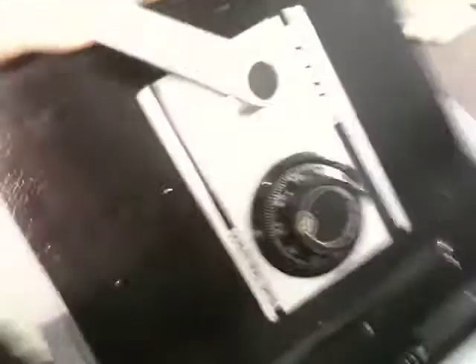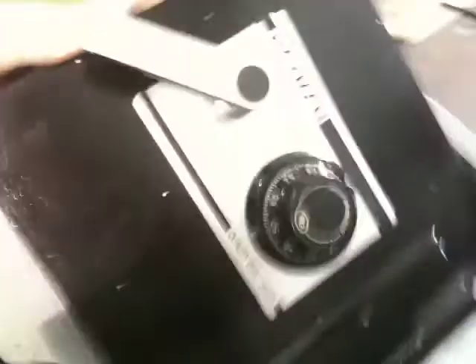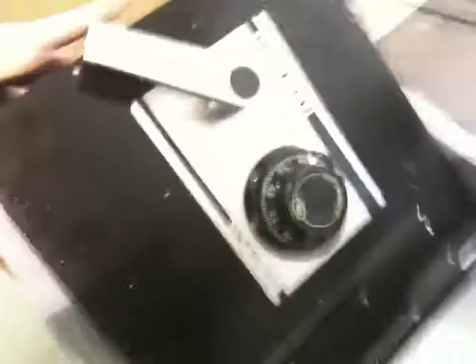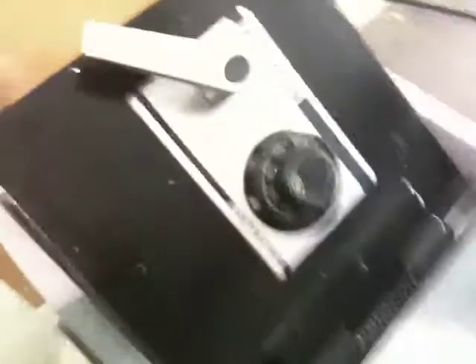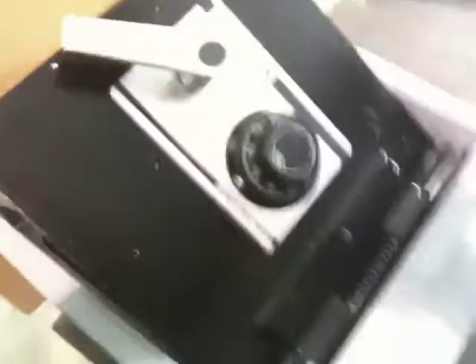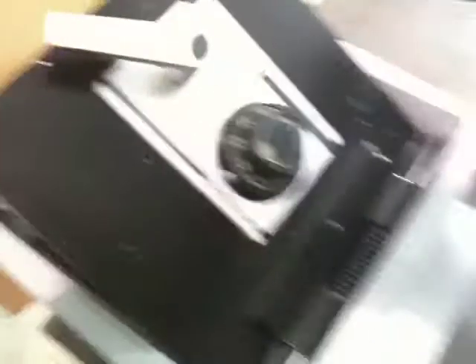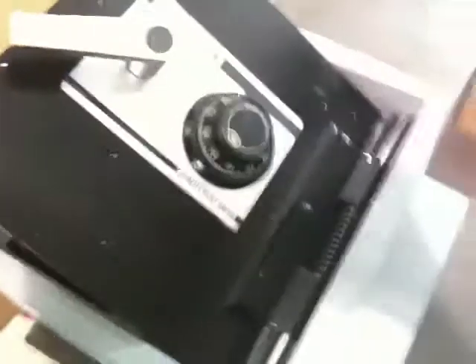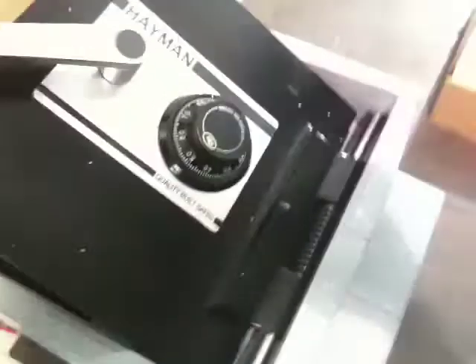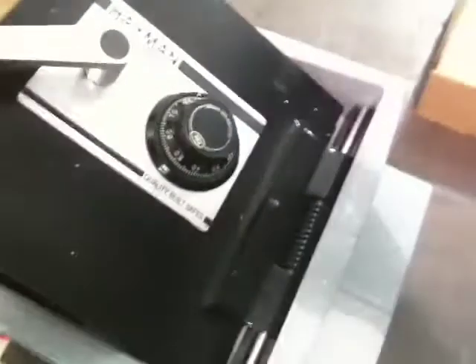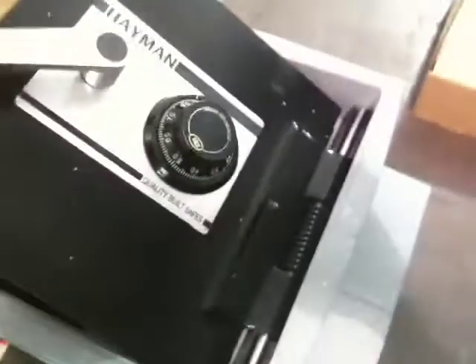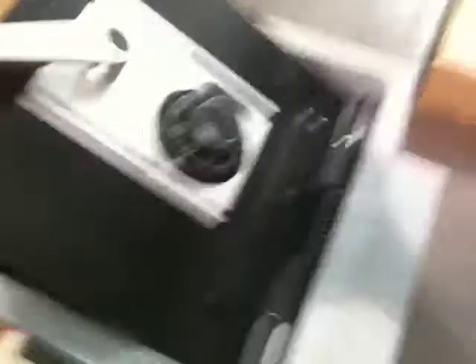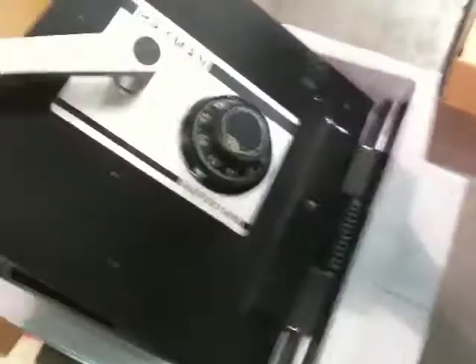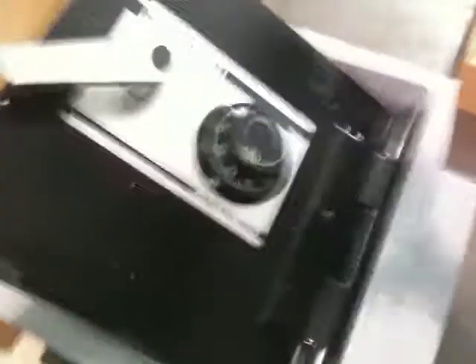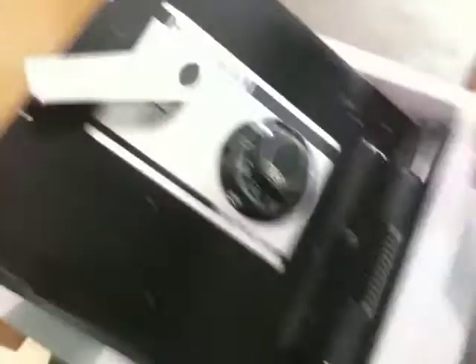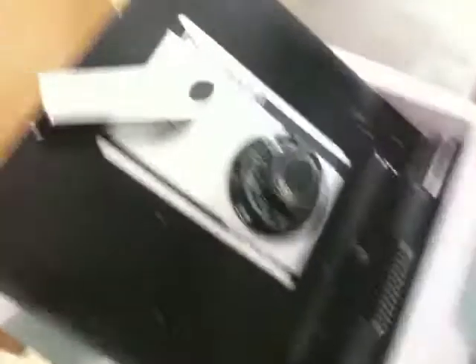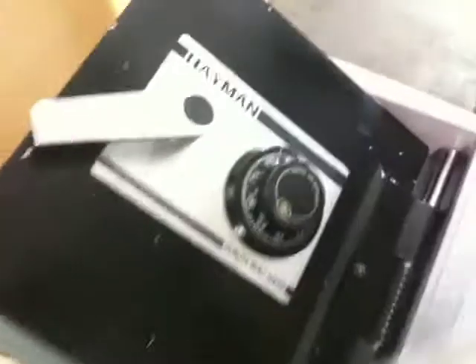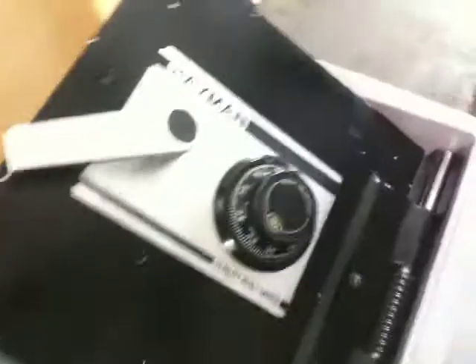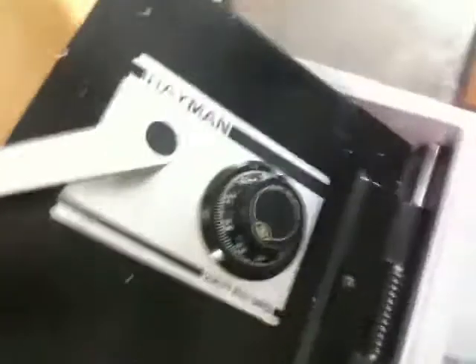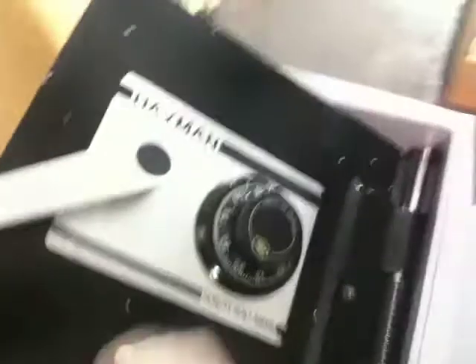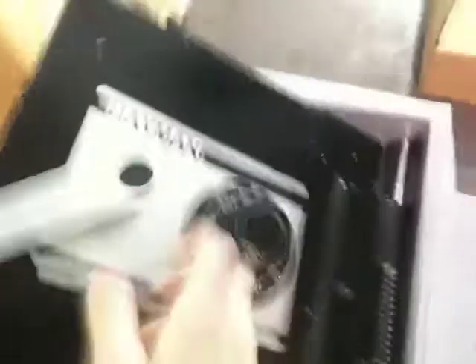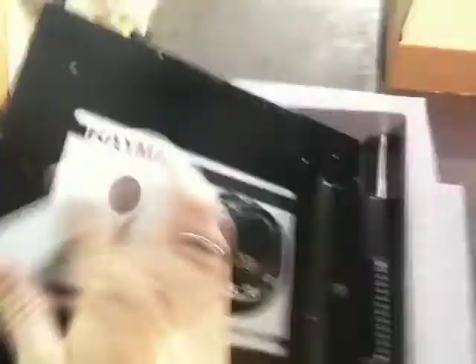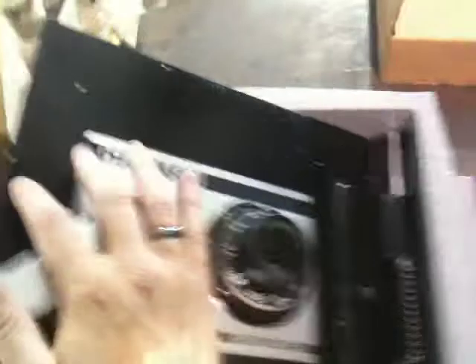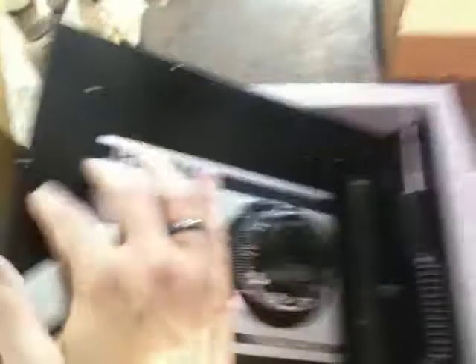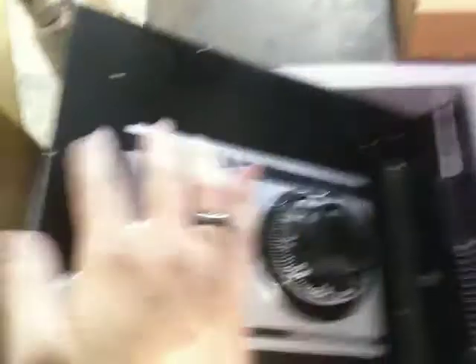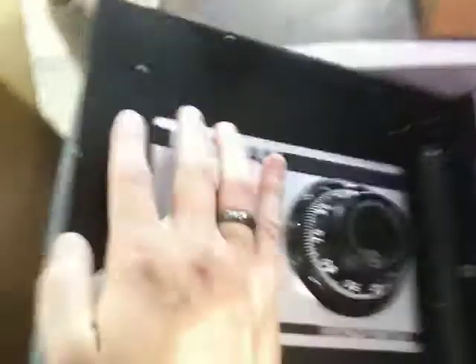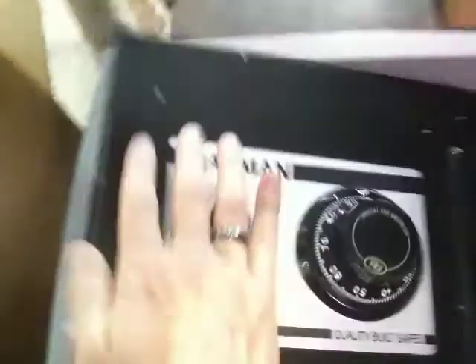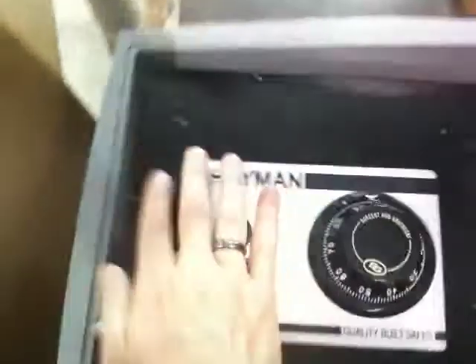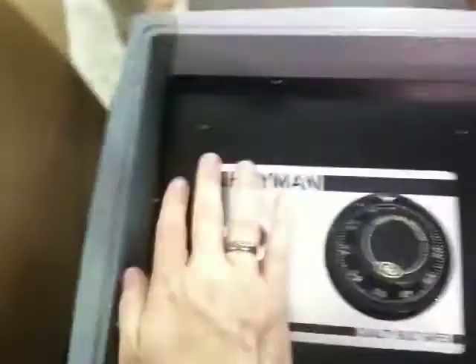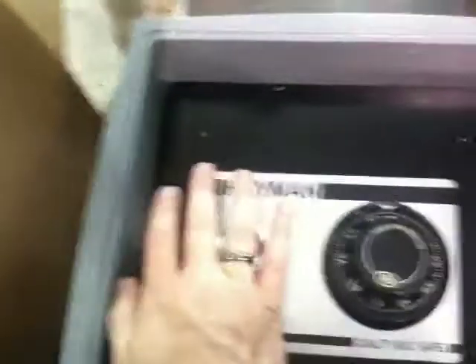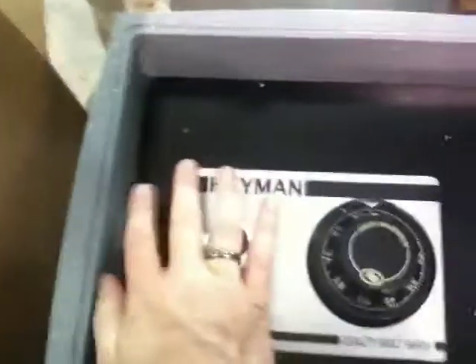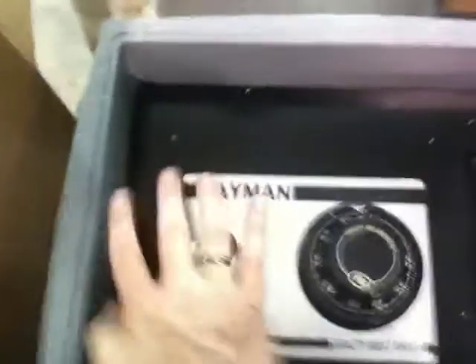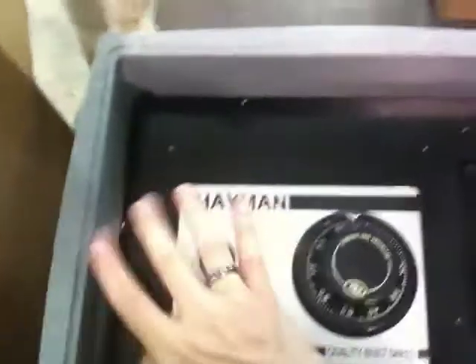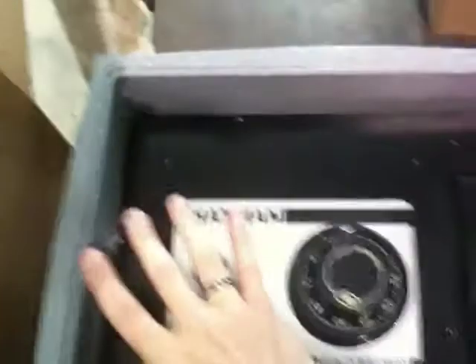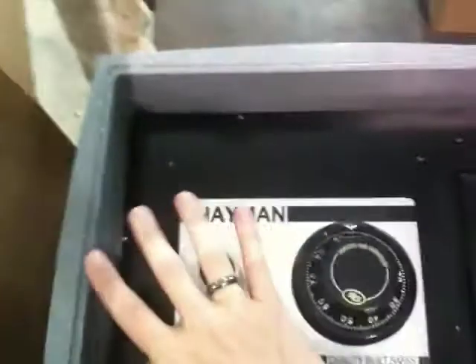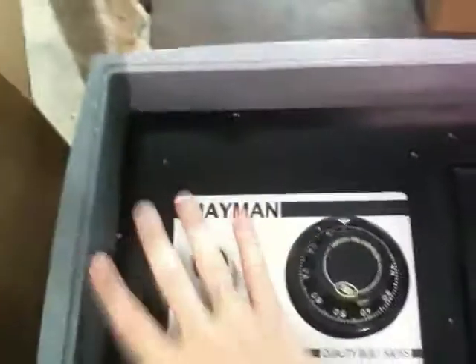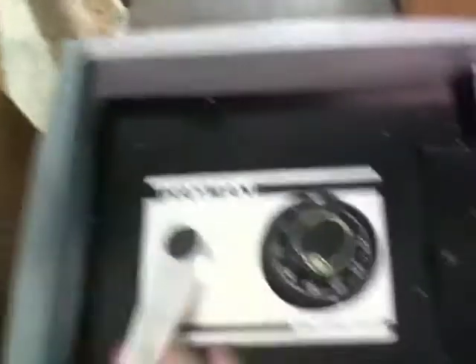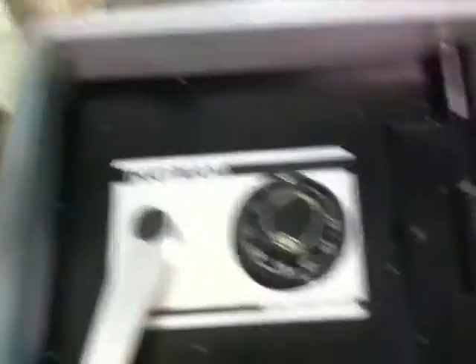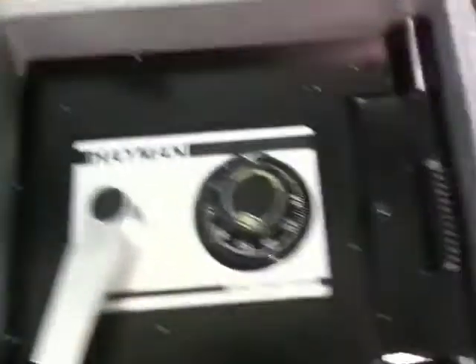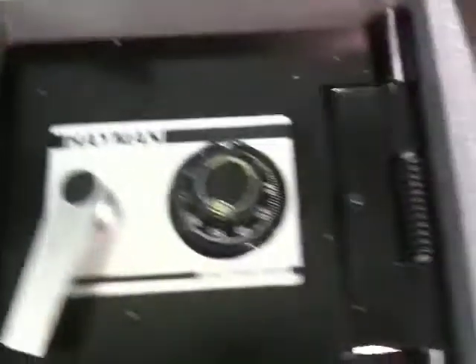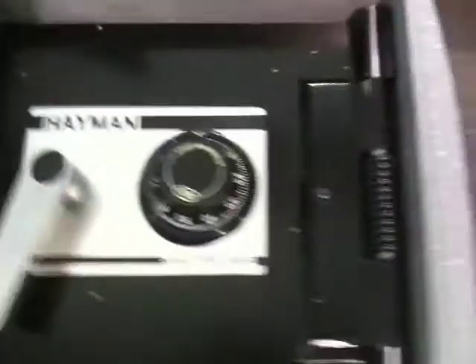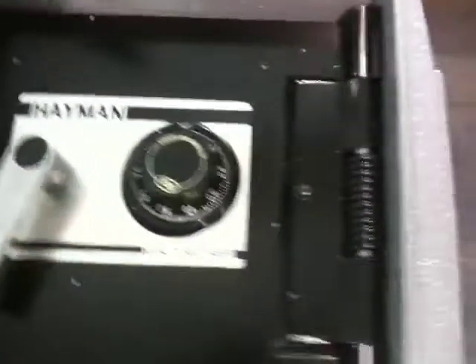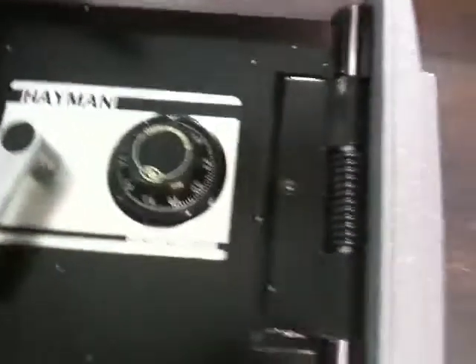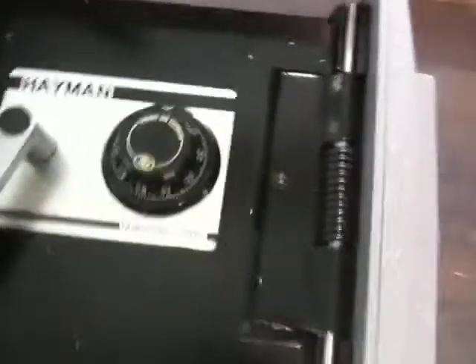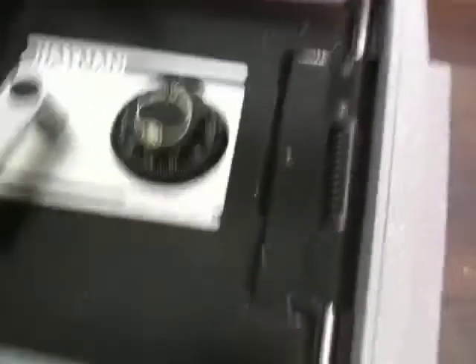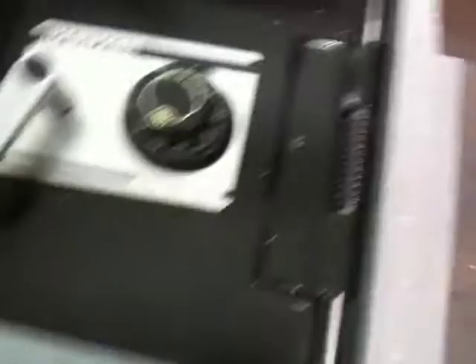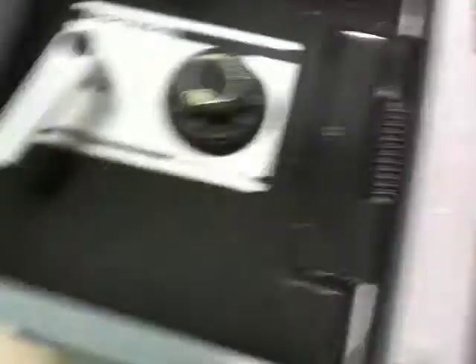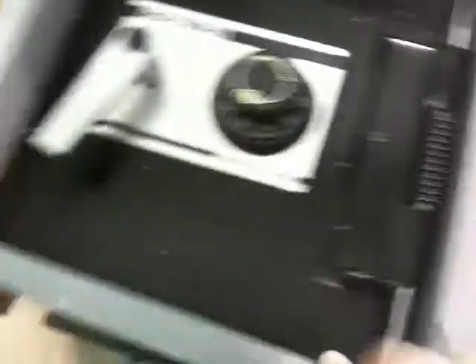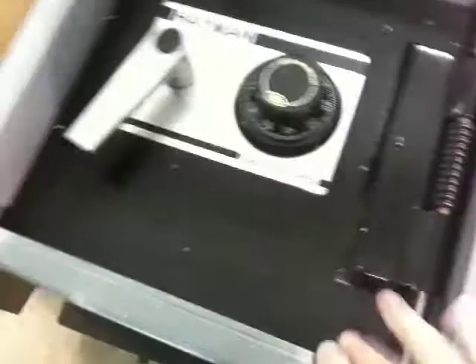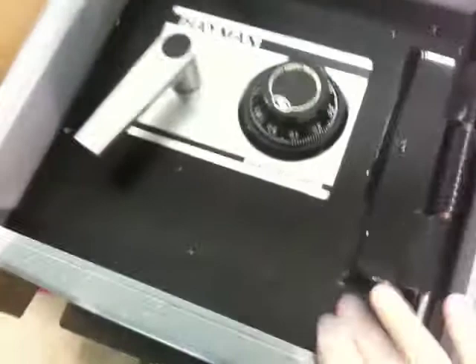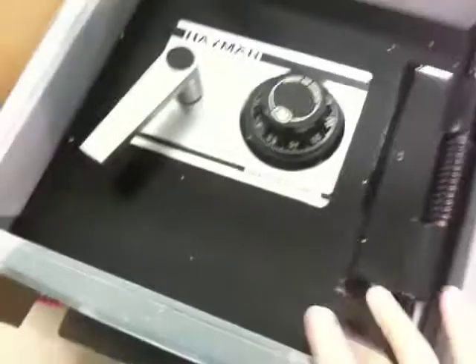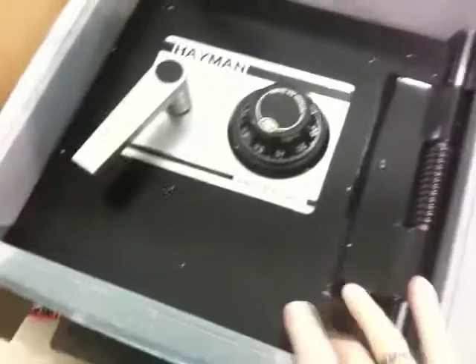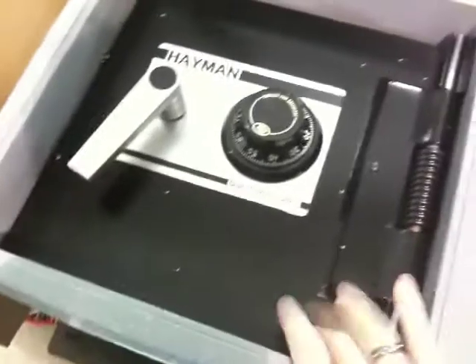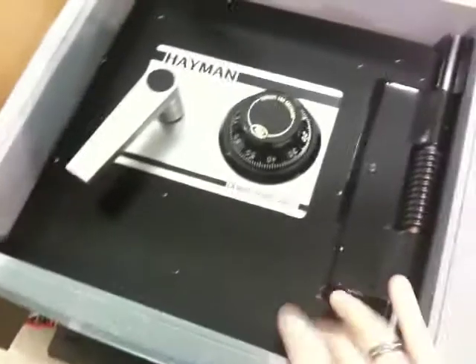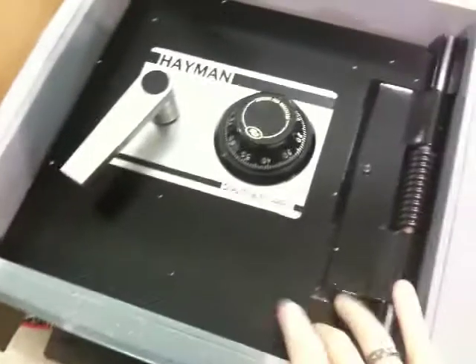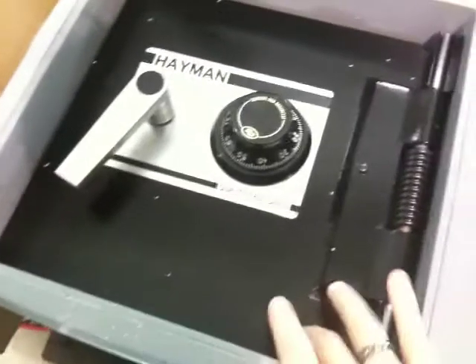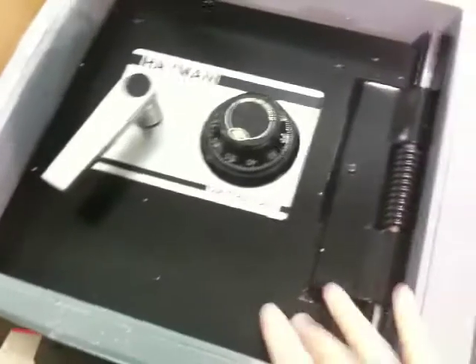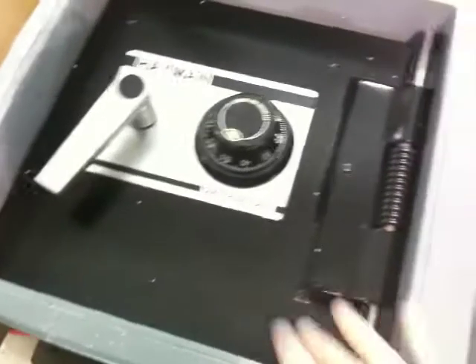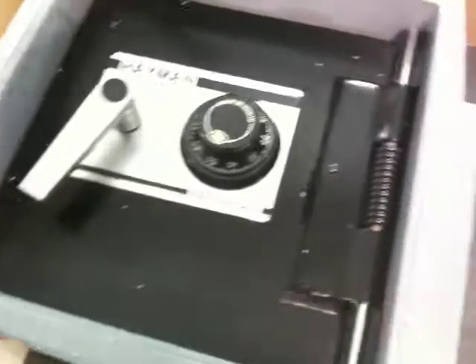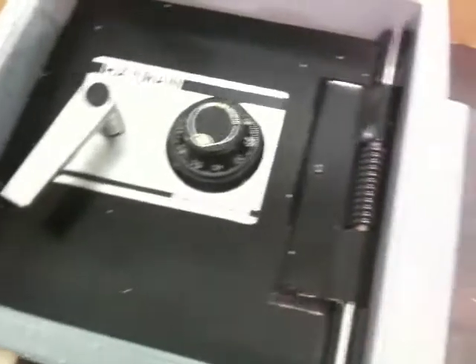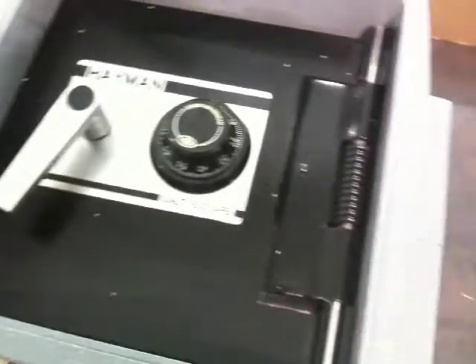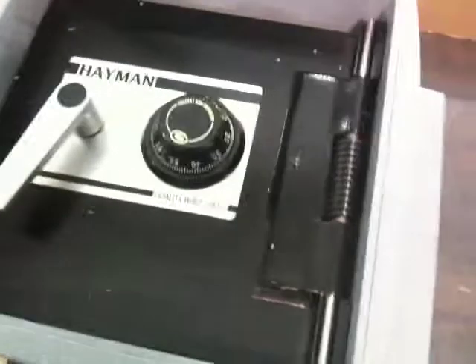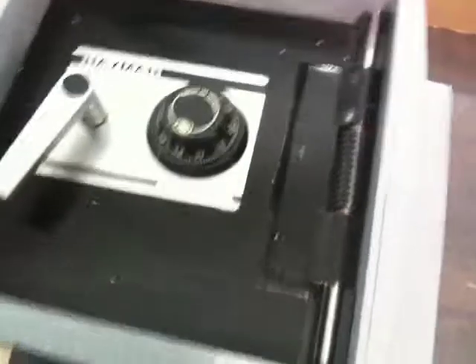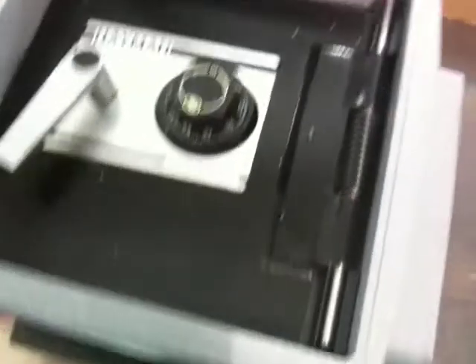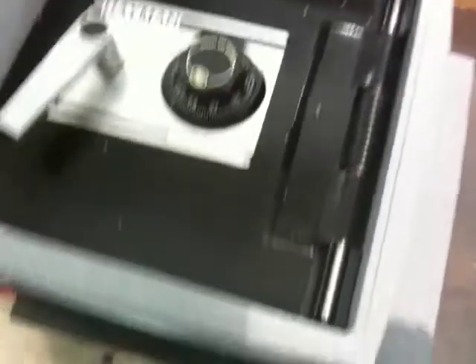And there you go. Once you've got it there, you can simply close it. Once it's closed, it's locked in place.